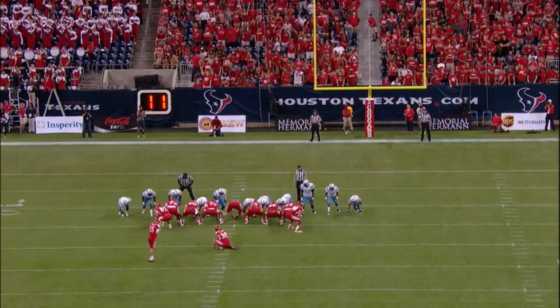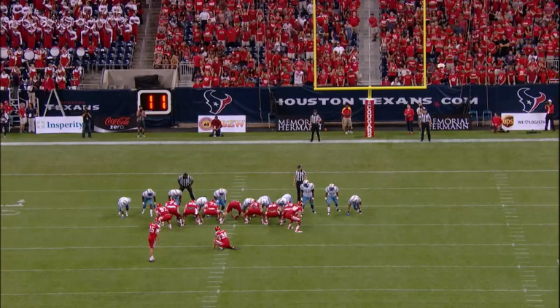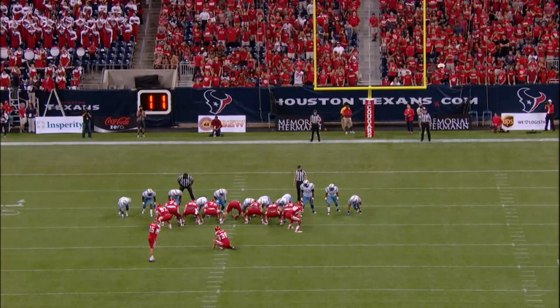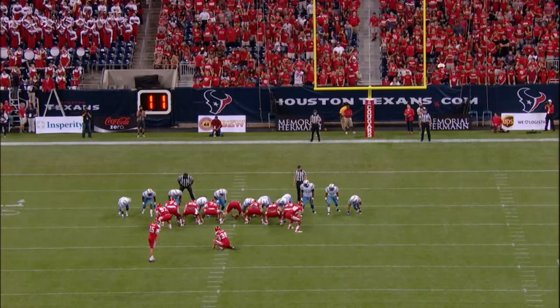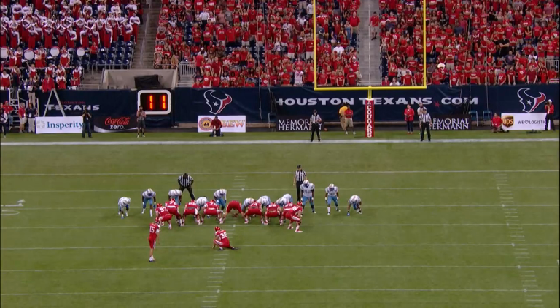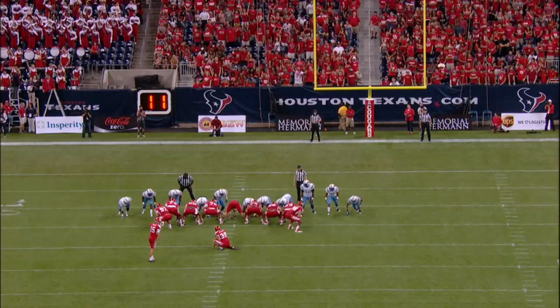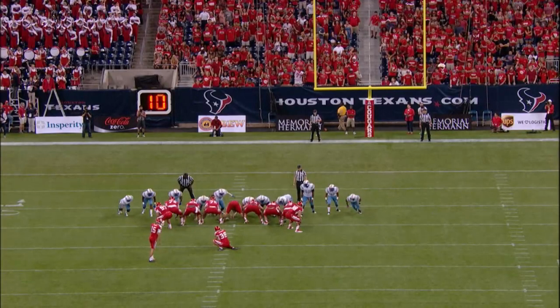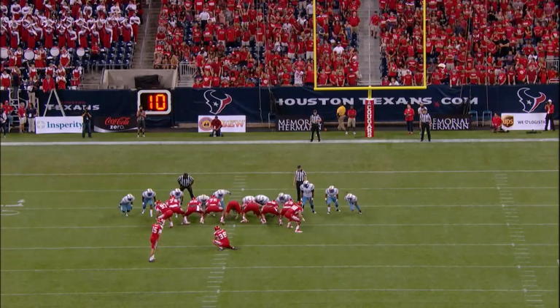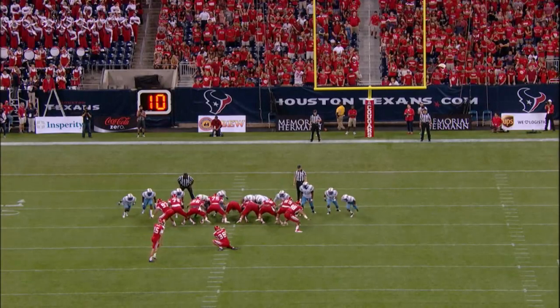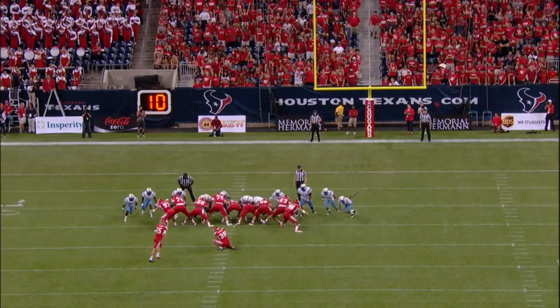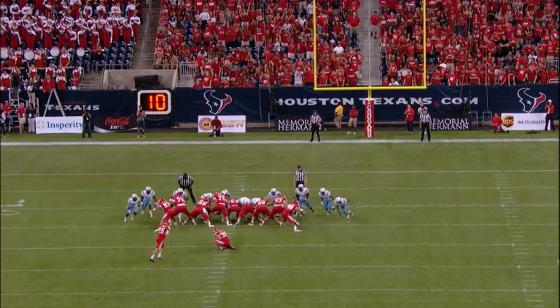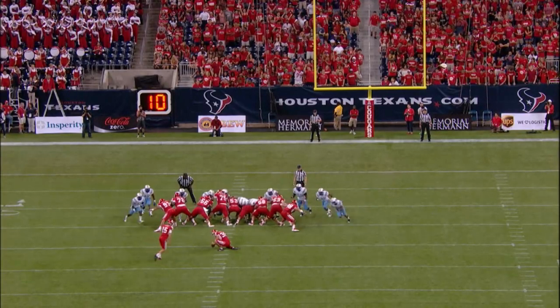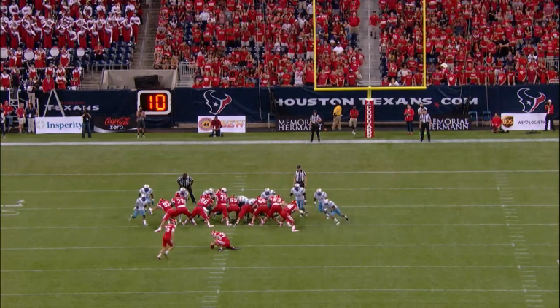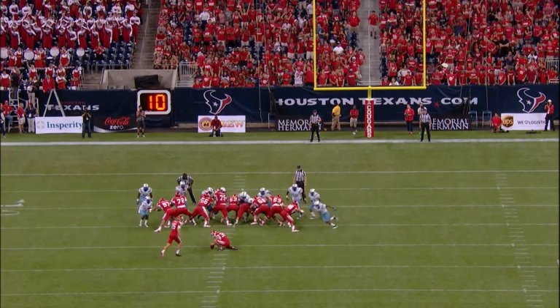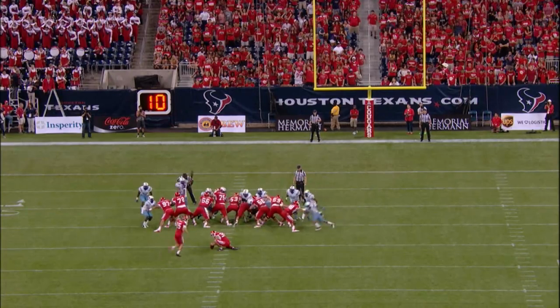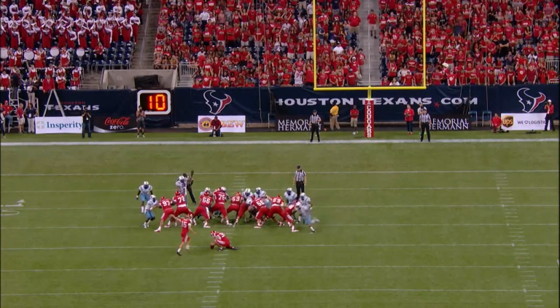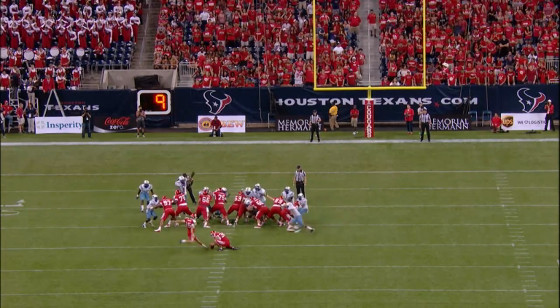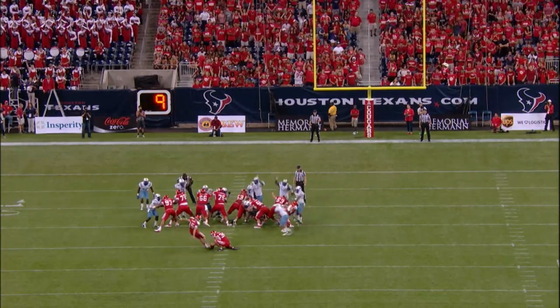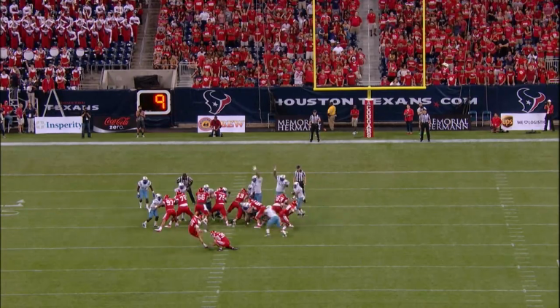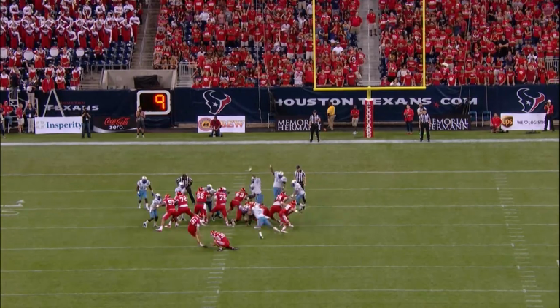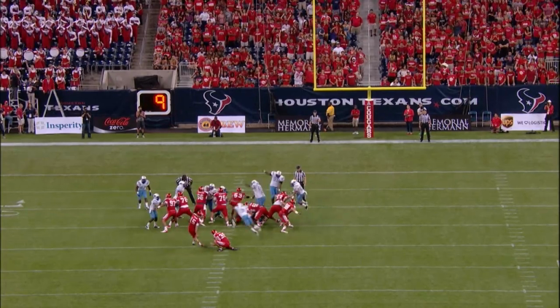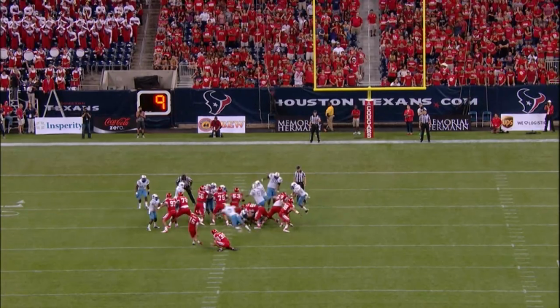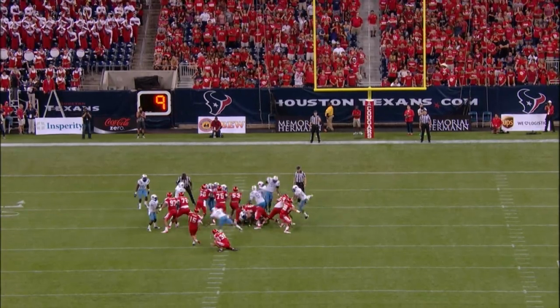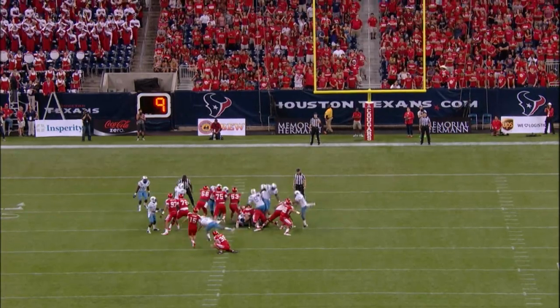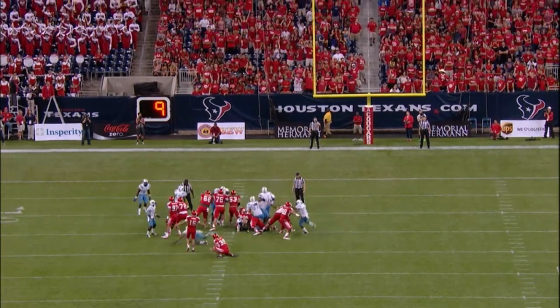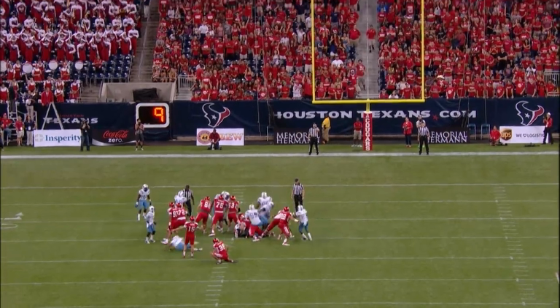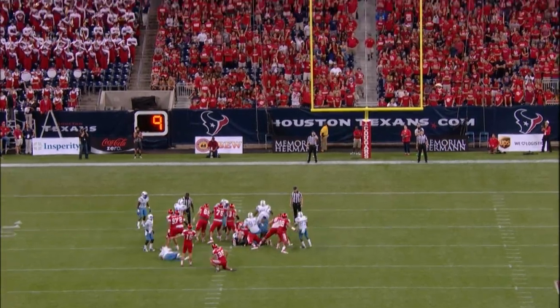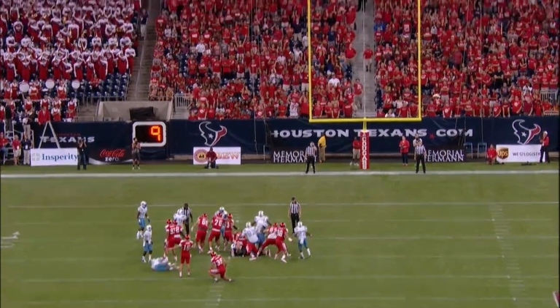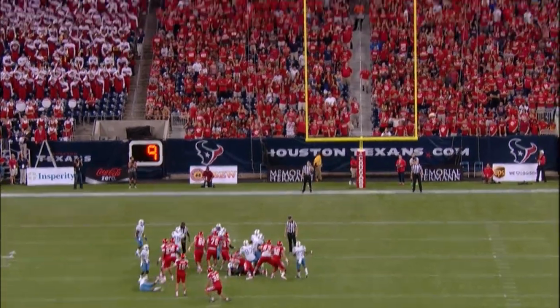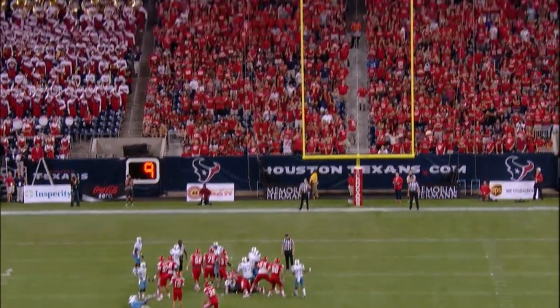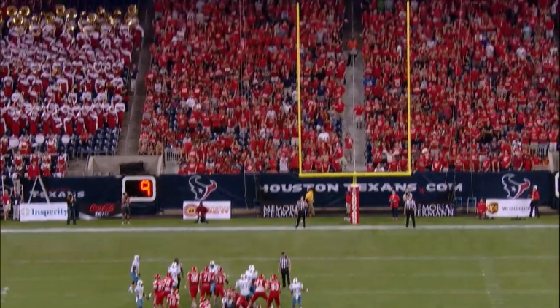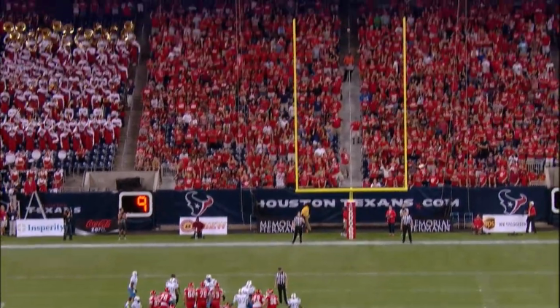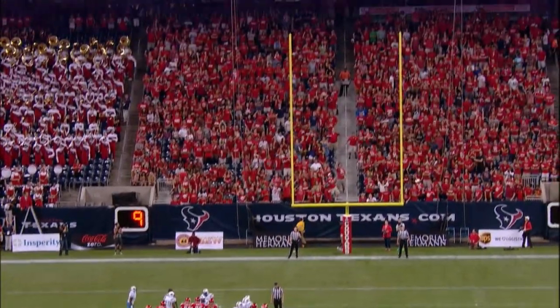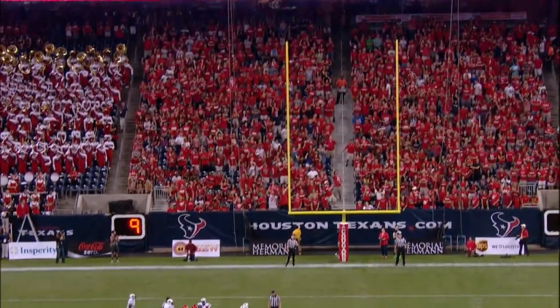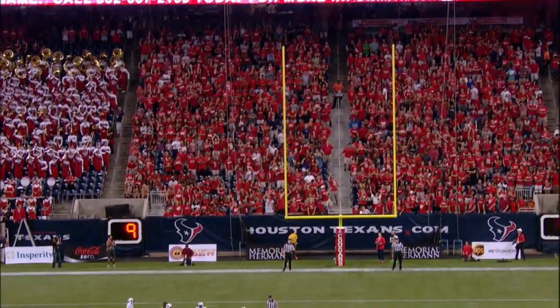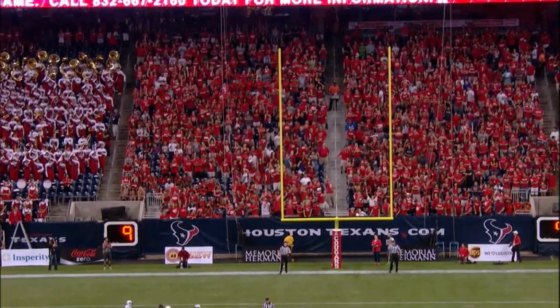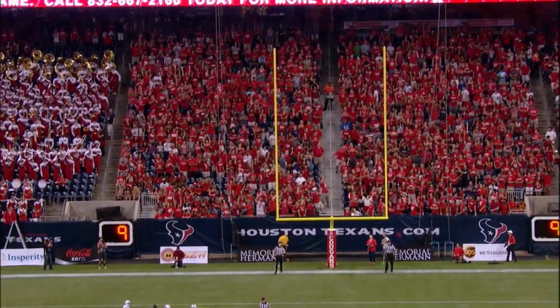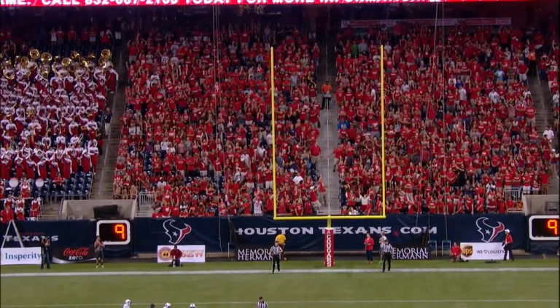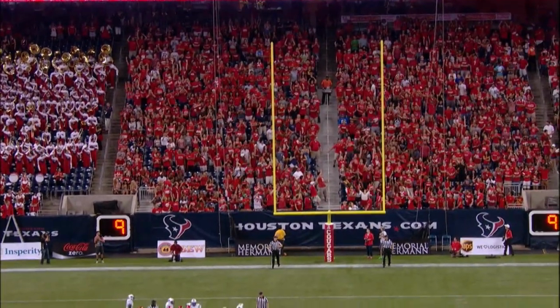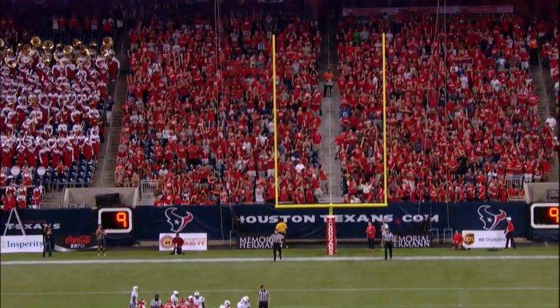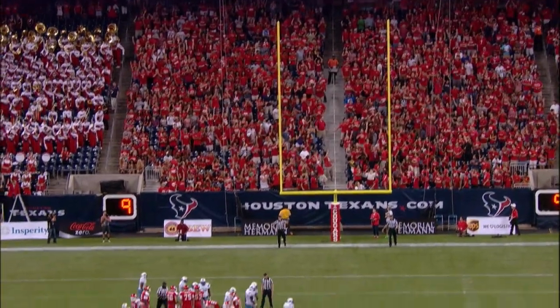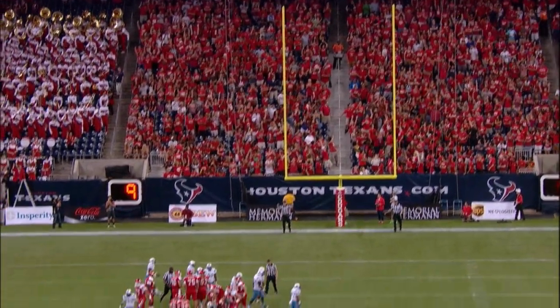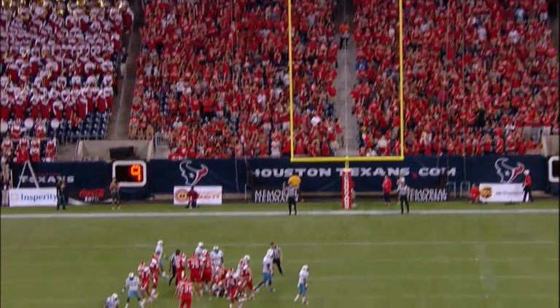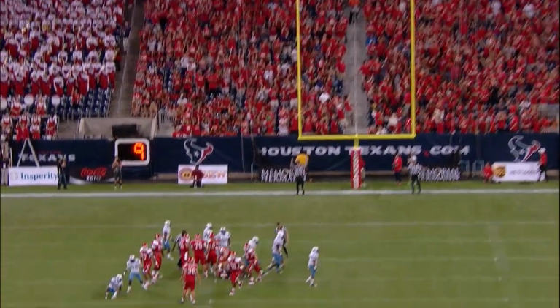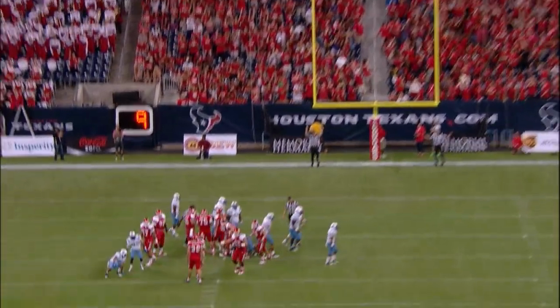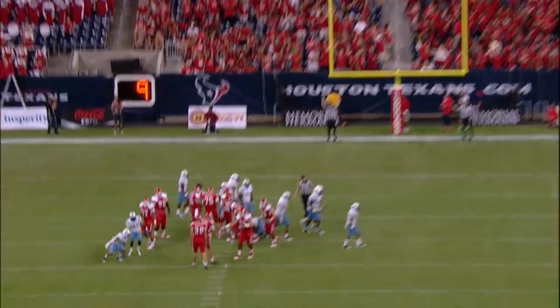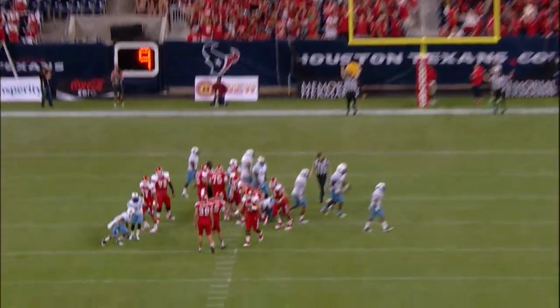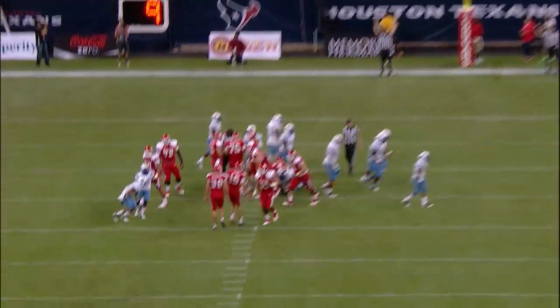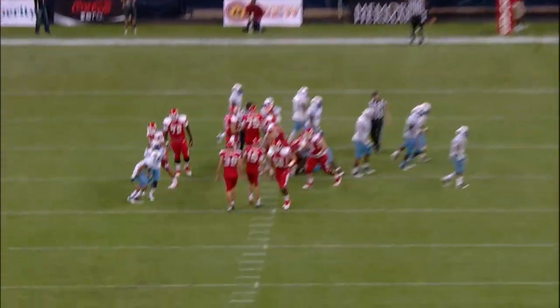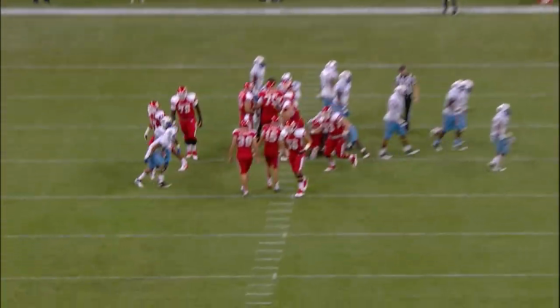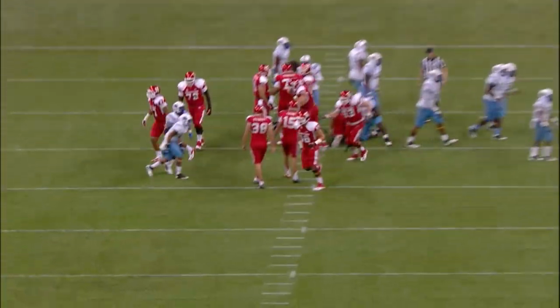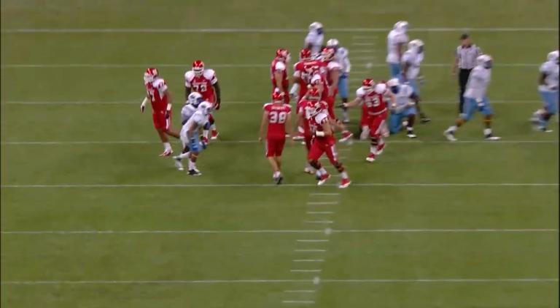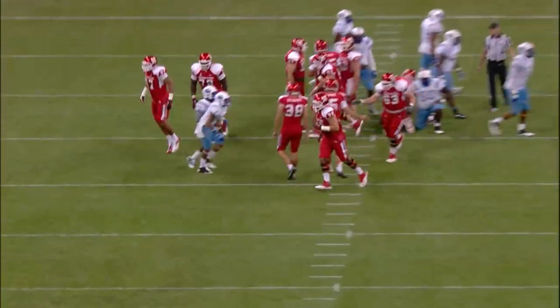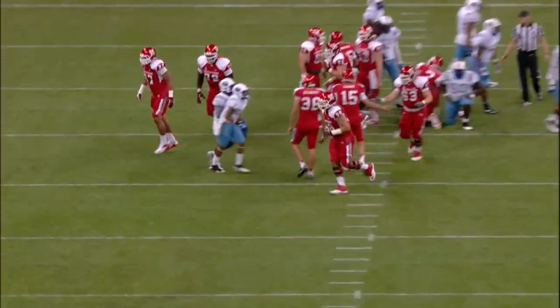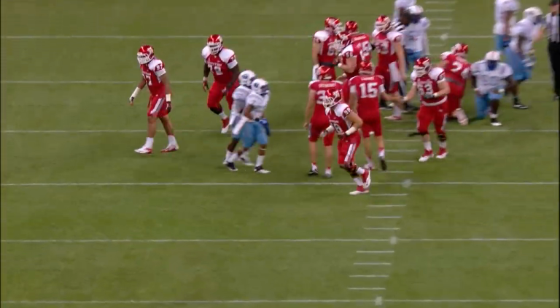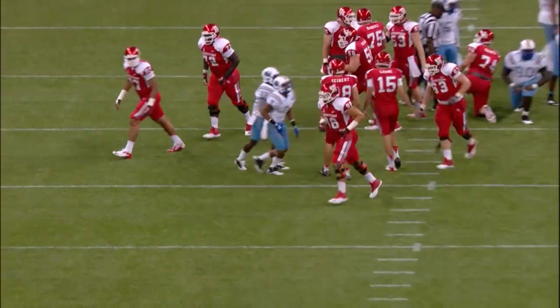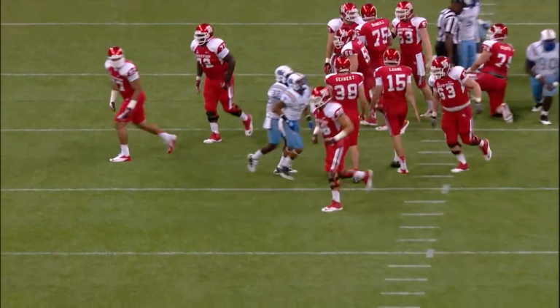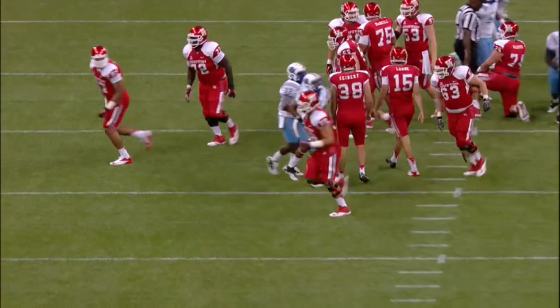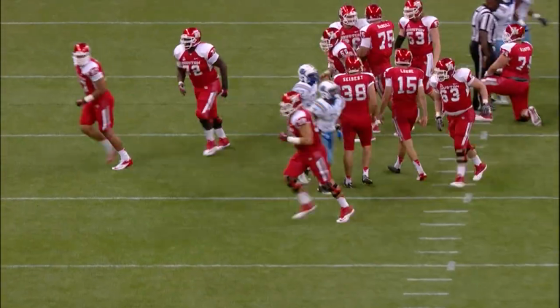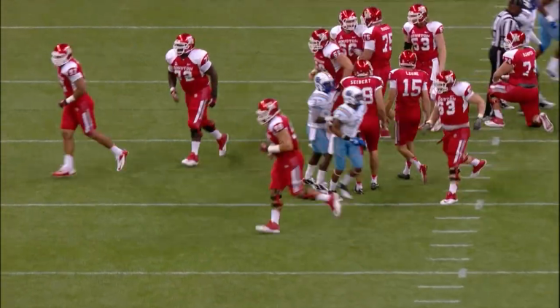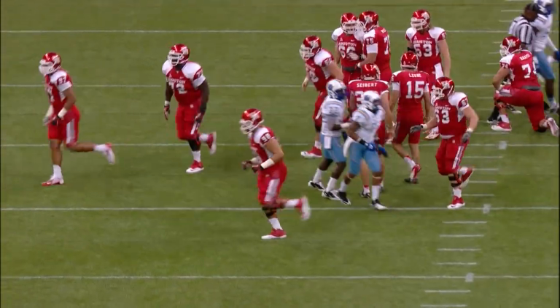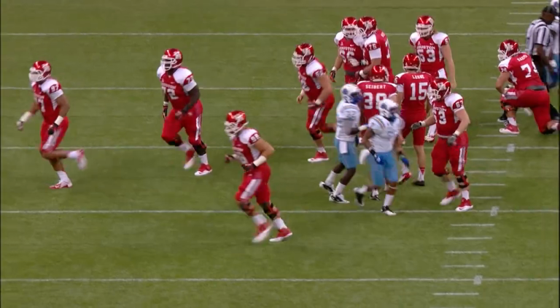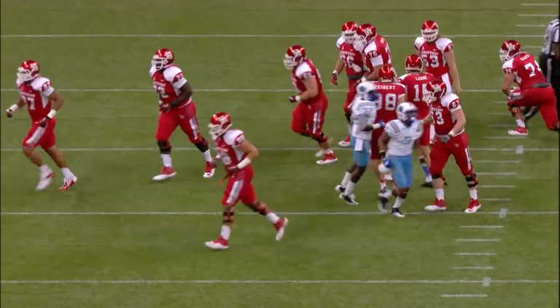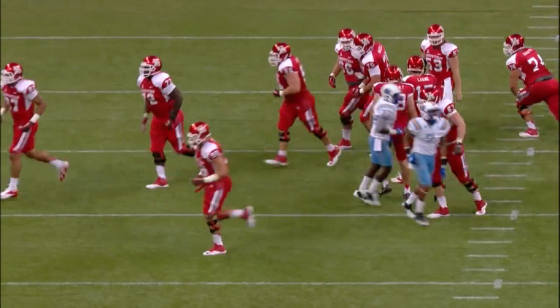From Richie Leone from the far hash, good pass back, ball is up, and Richie Leone is good.